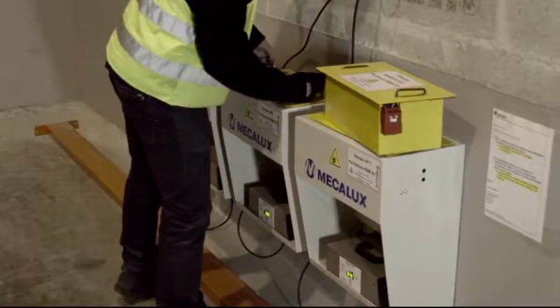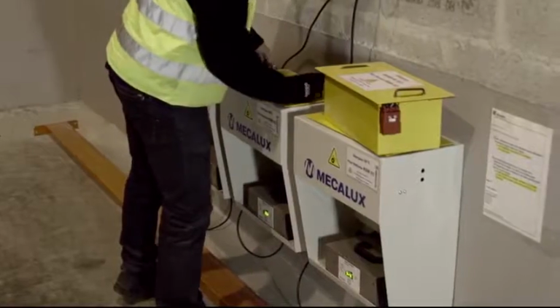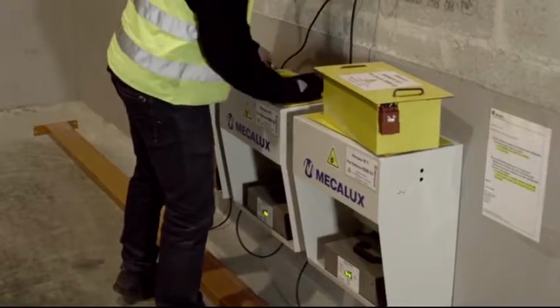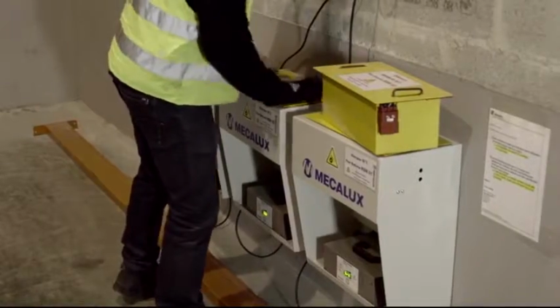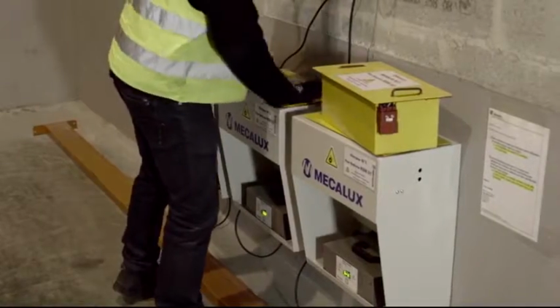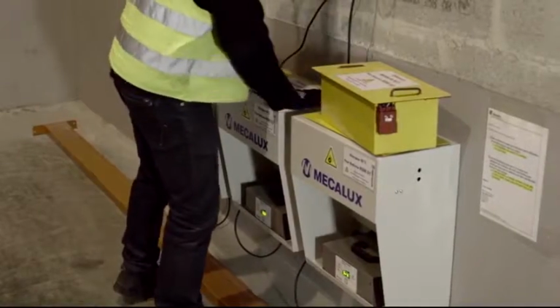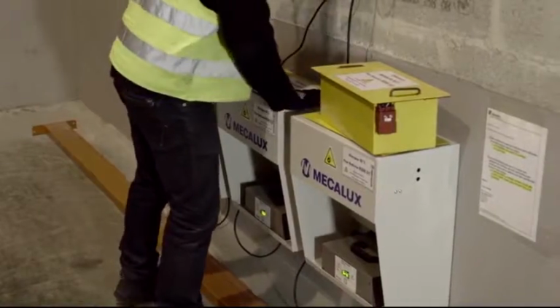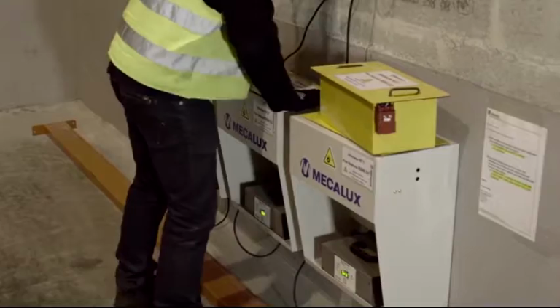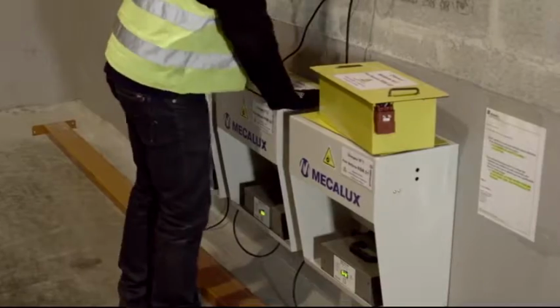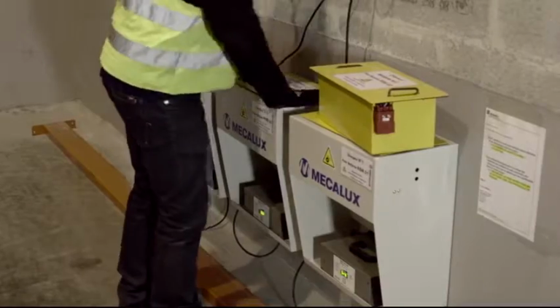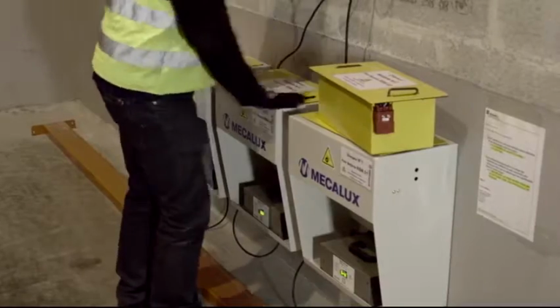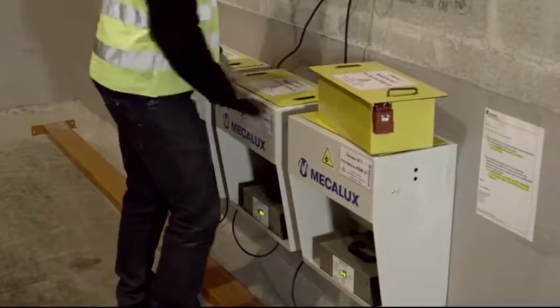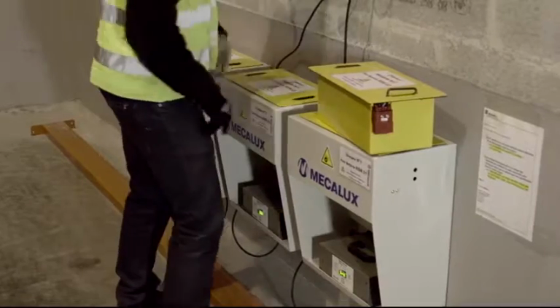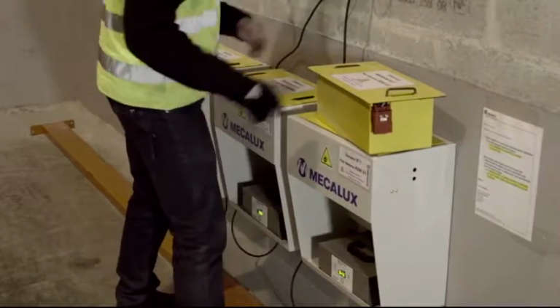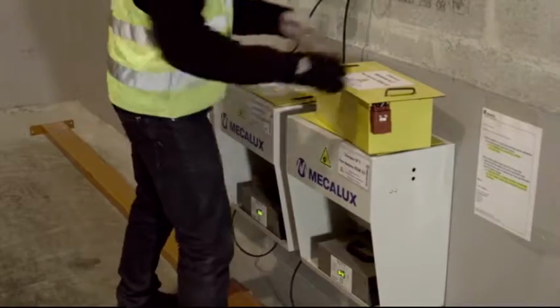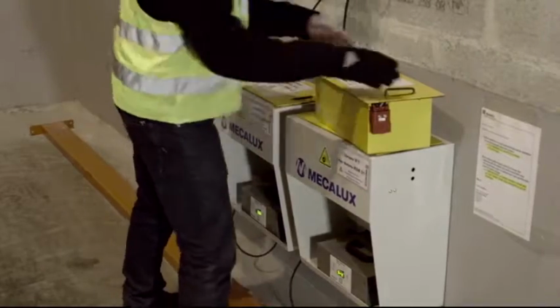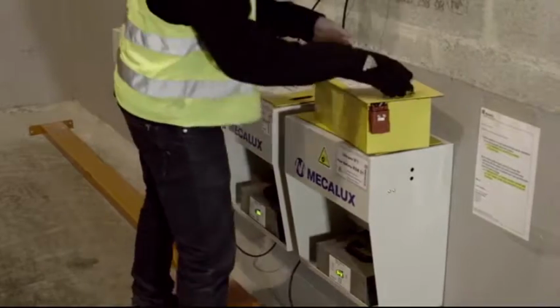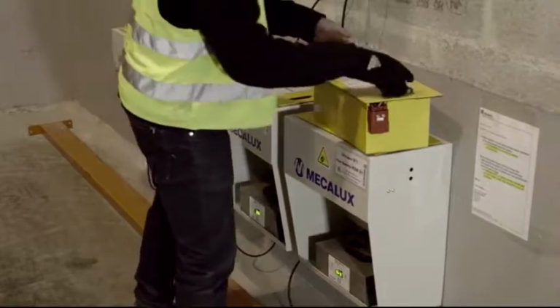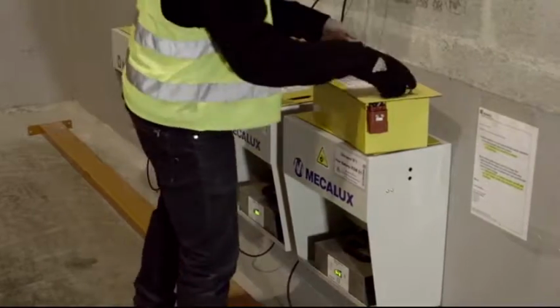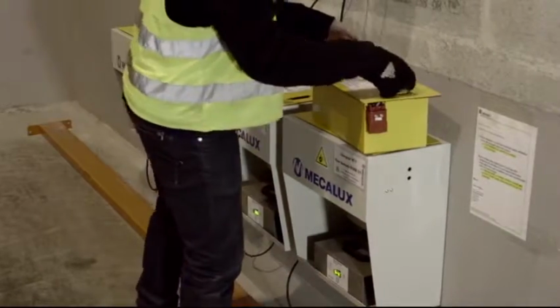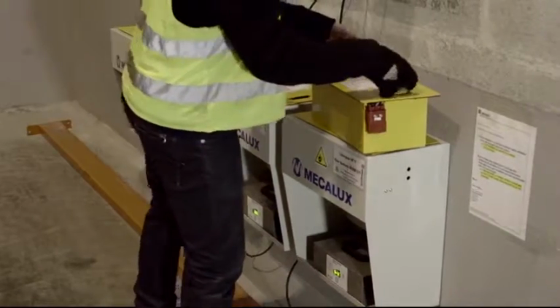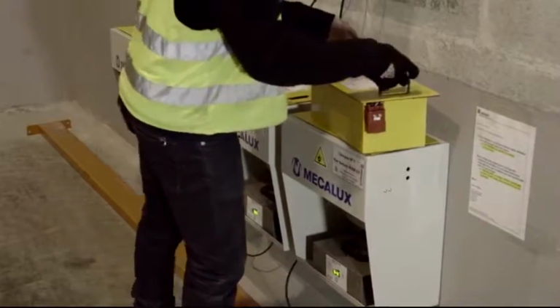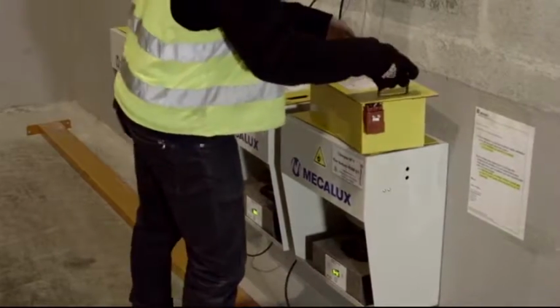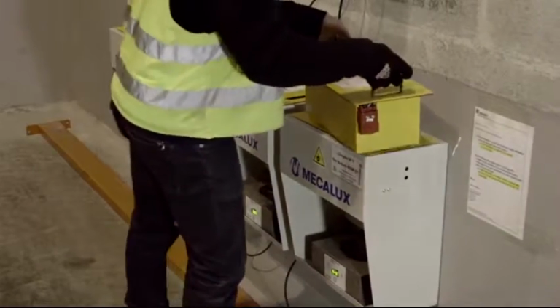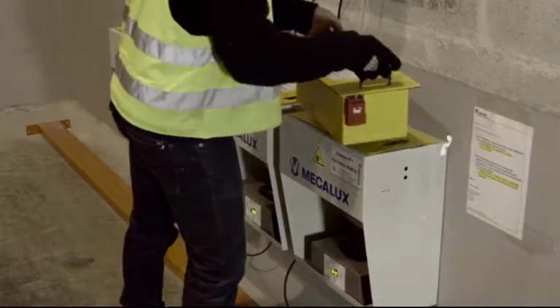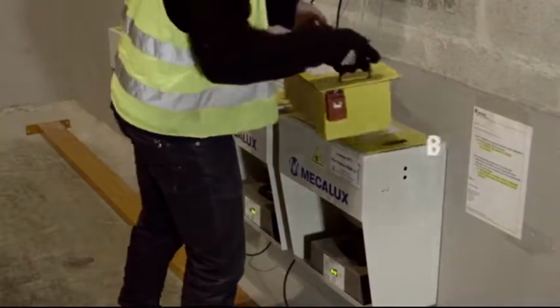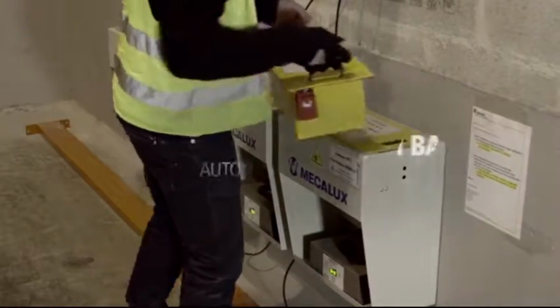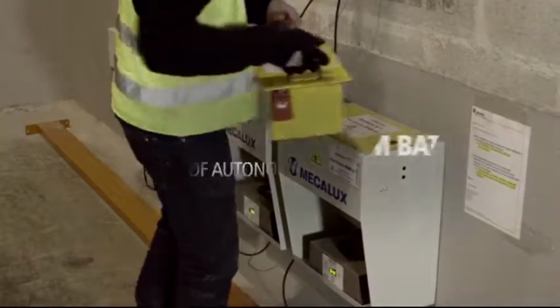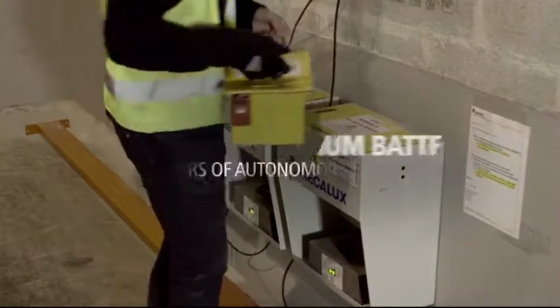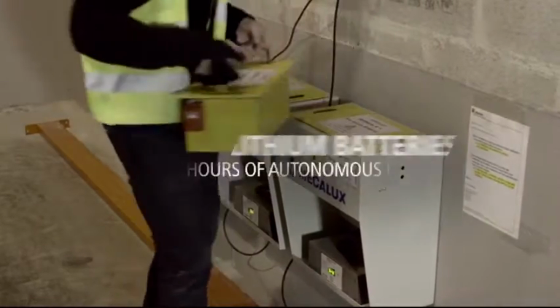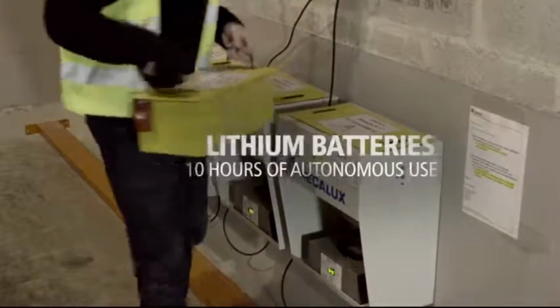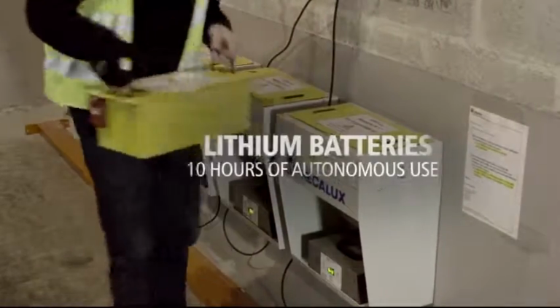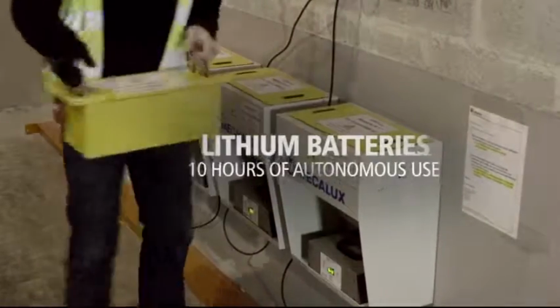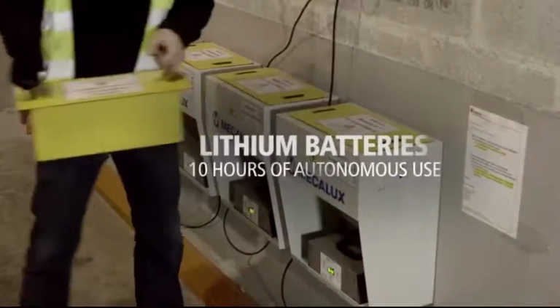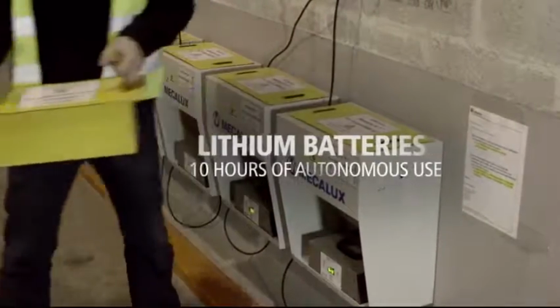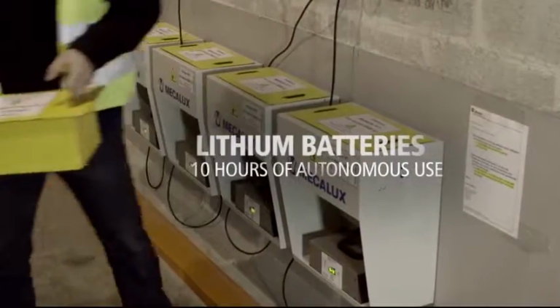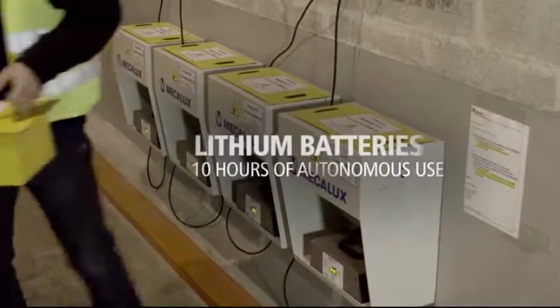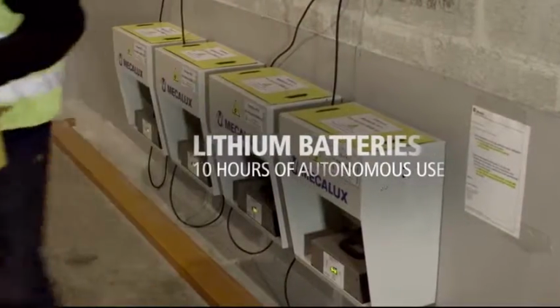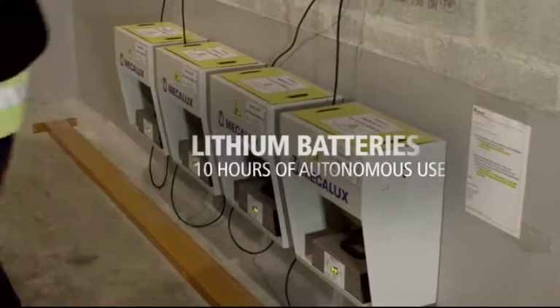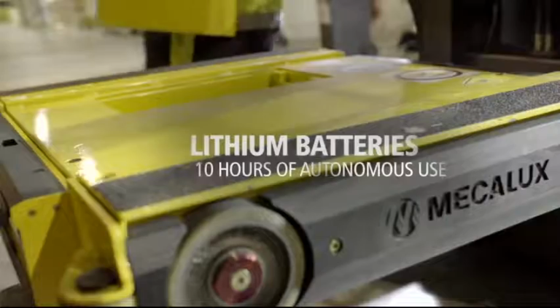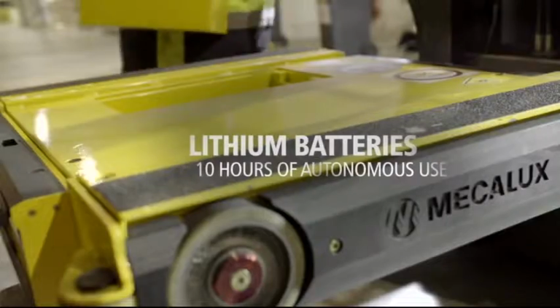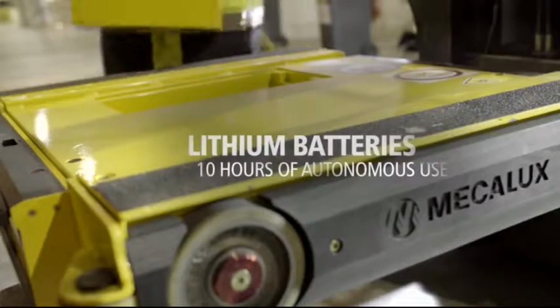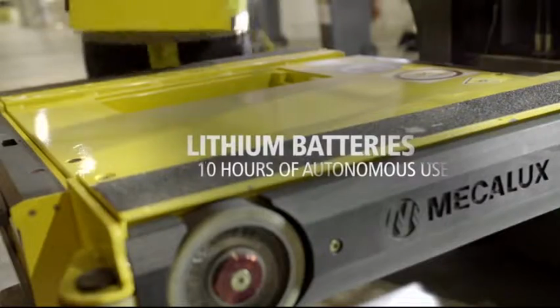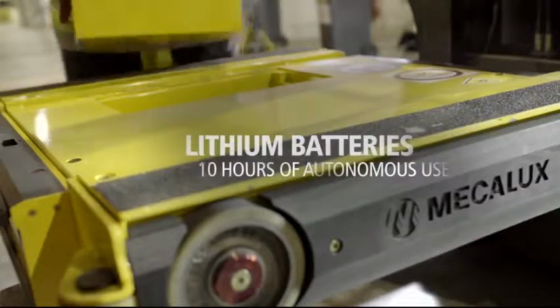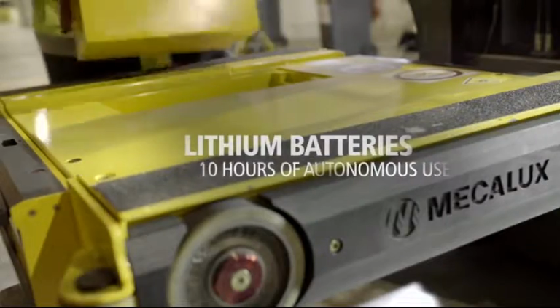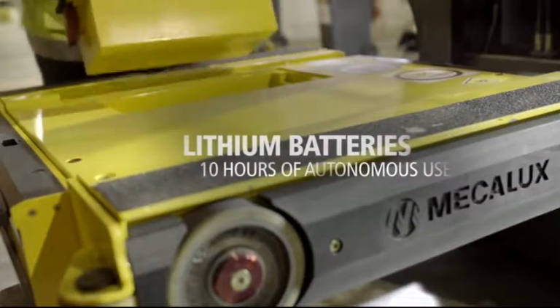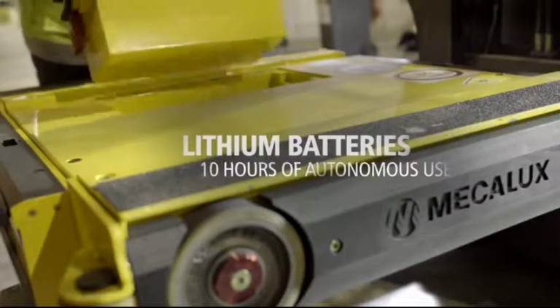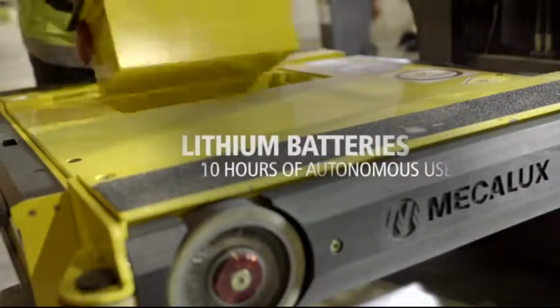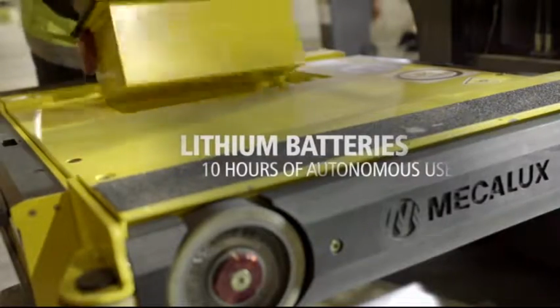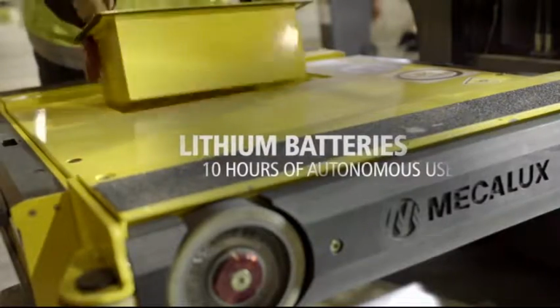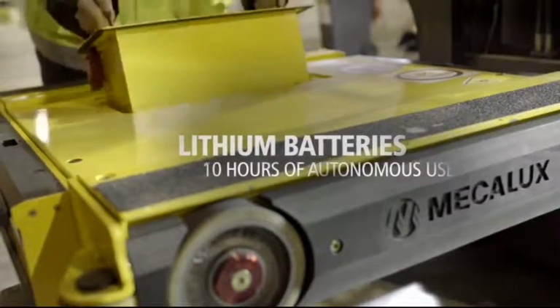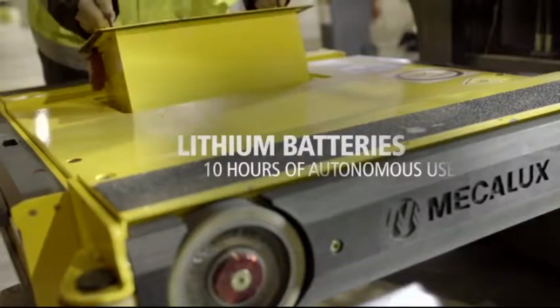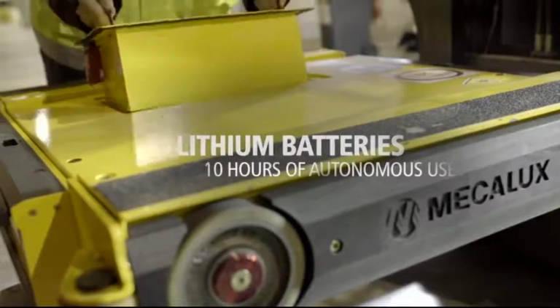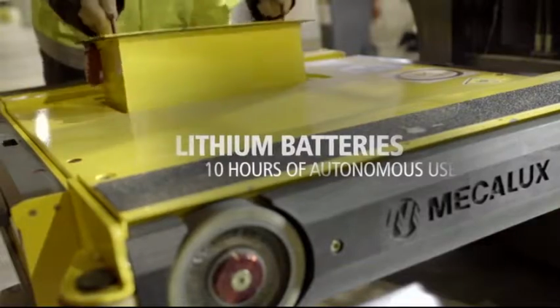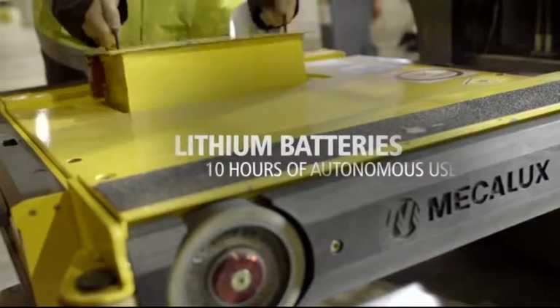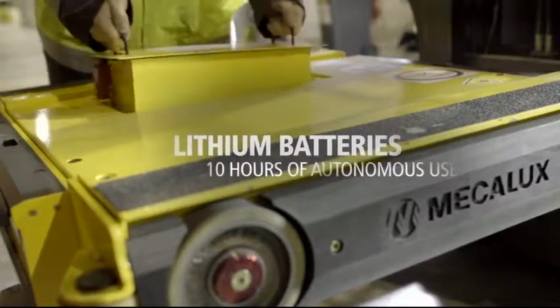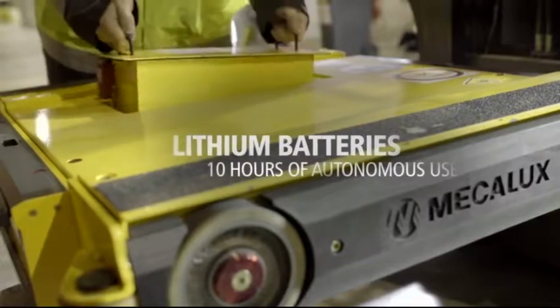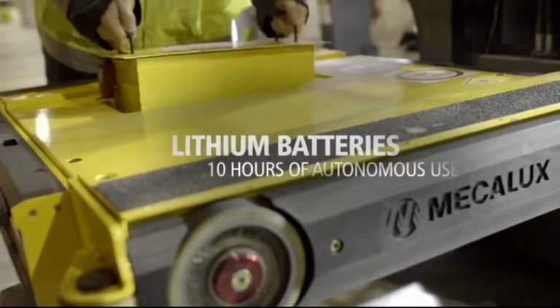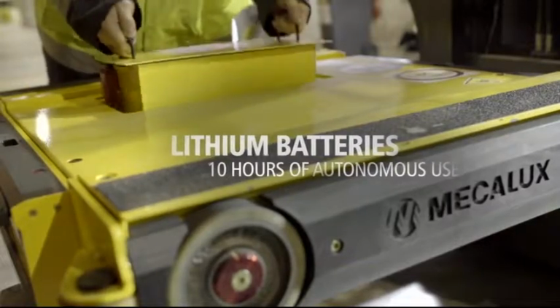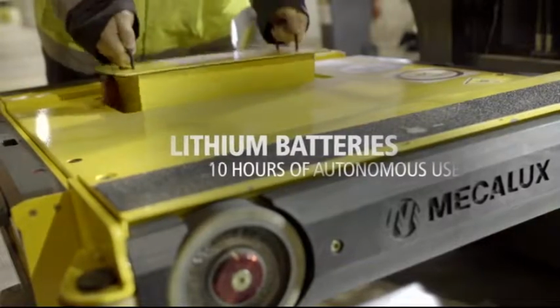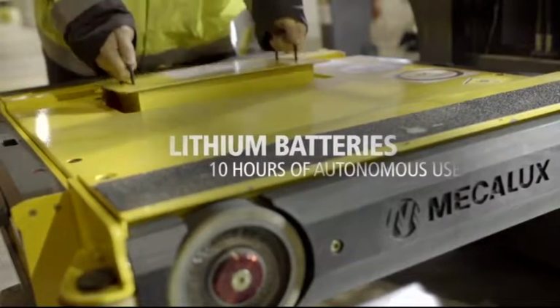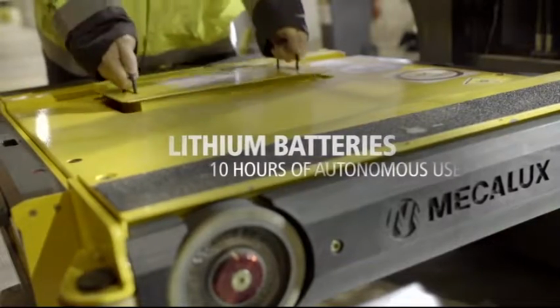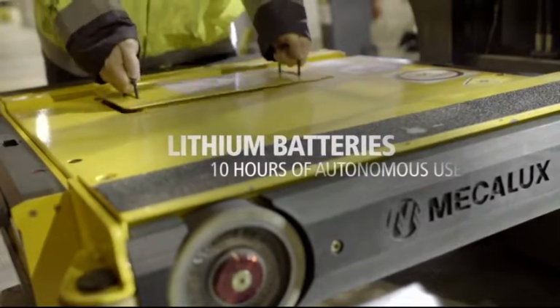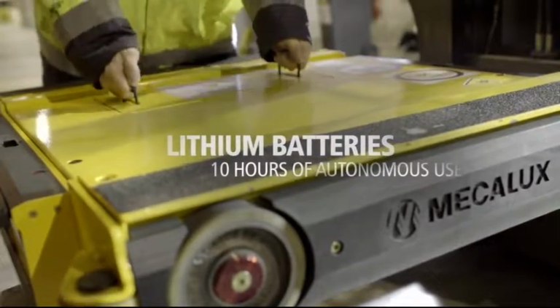The pallet shuttle can operate up to 10 hours straight, thanks to its lithium batteries which can be easily and safely replaced.